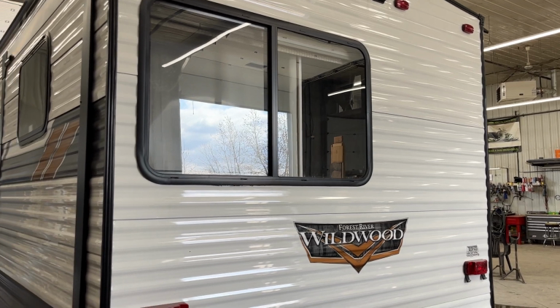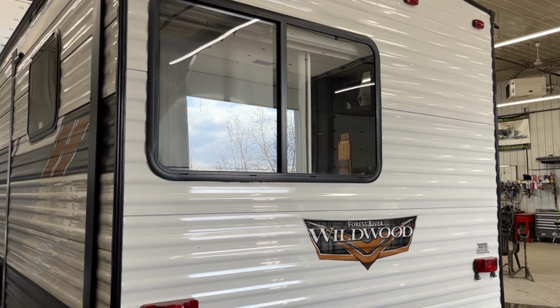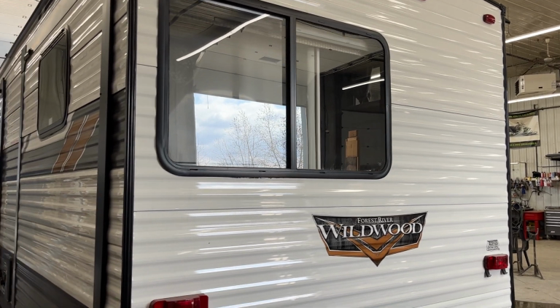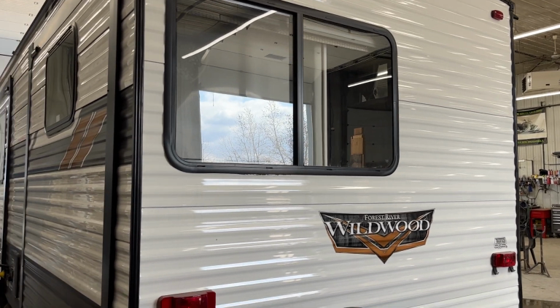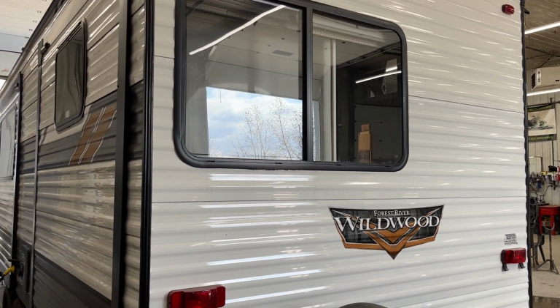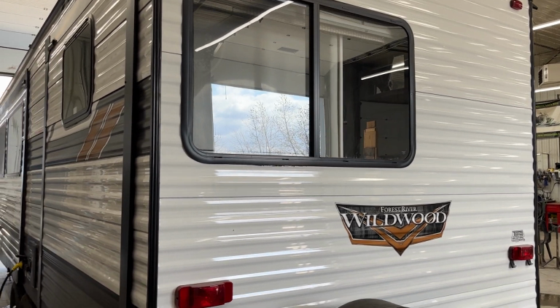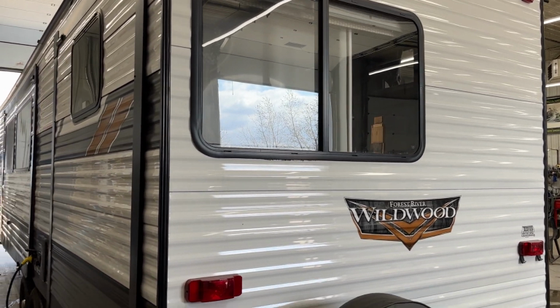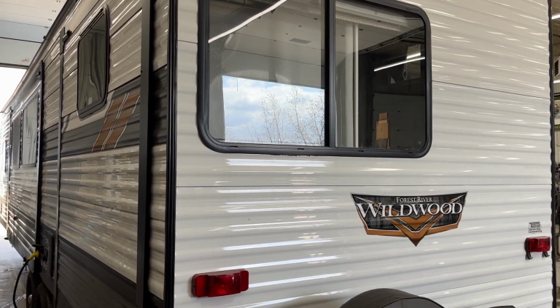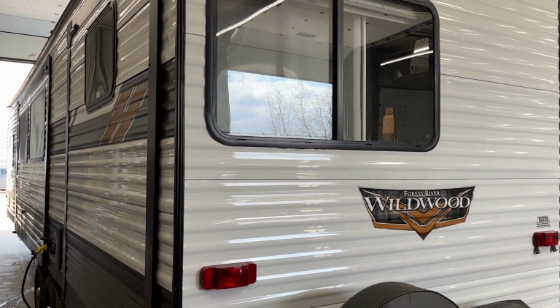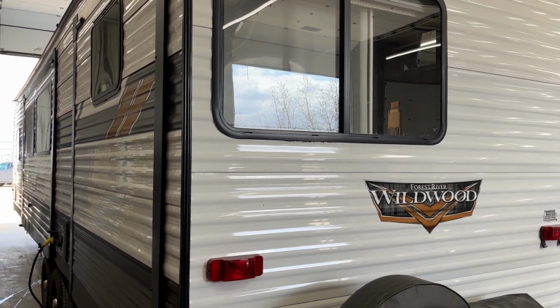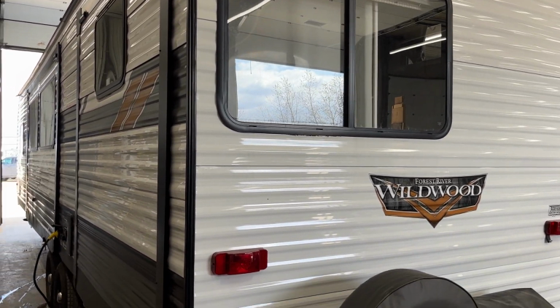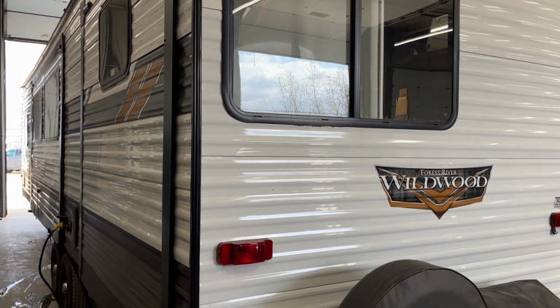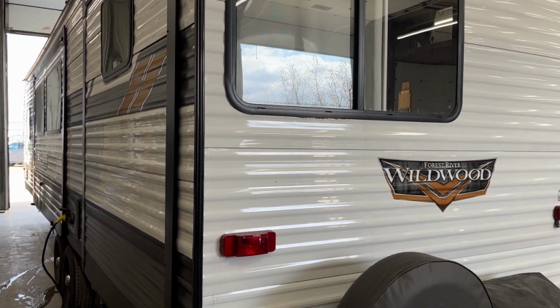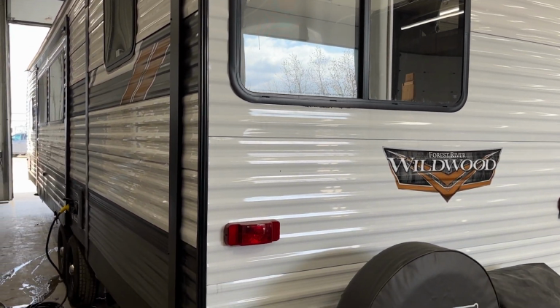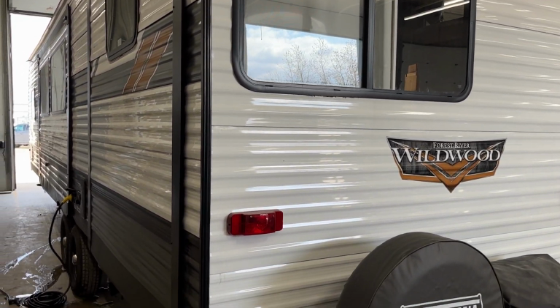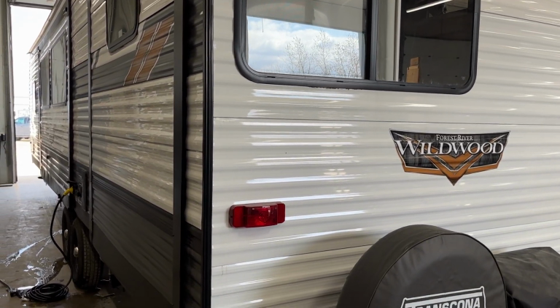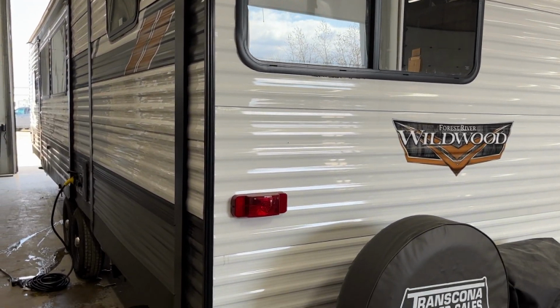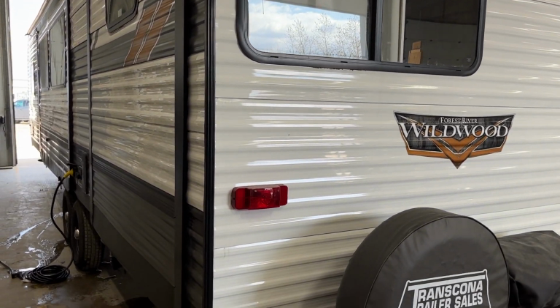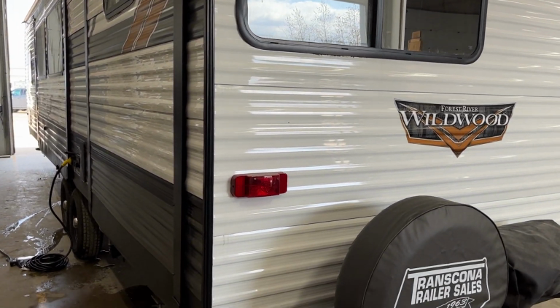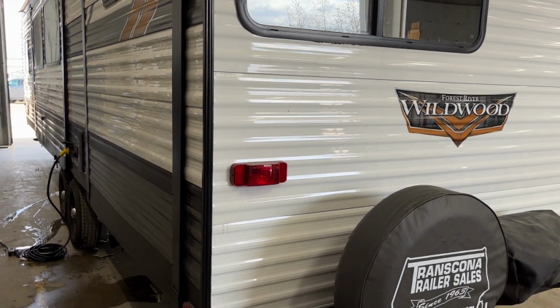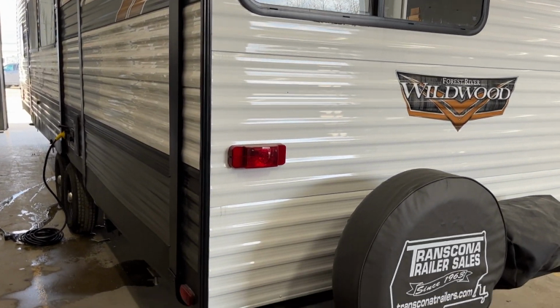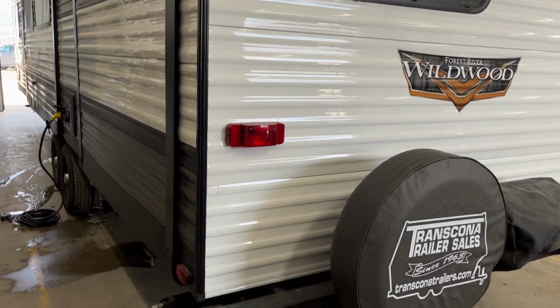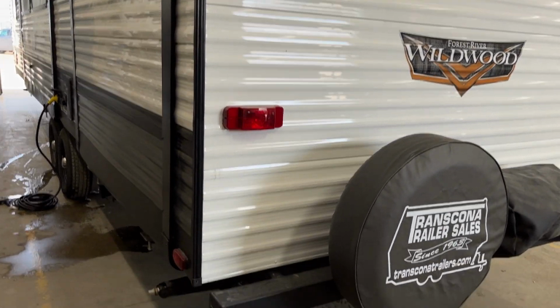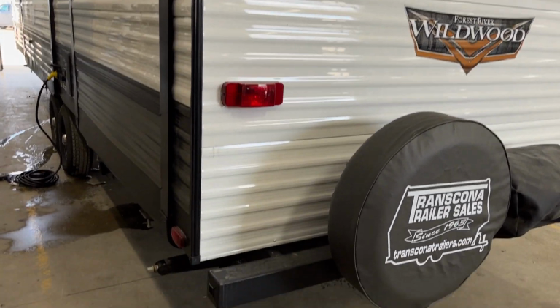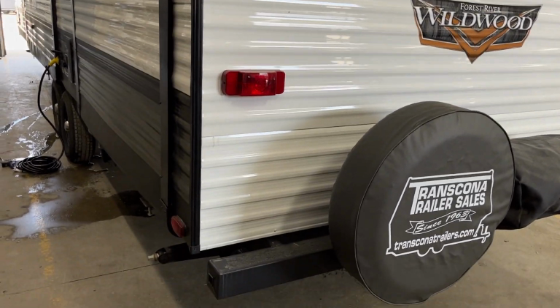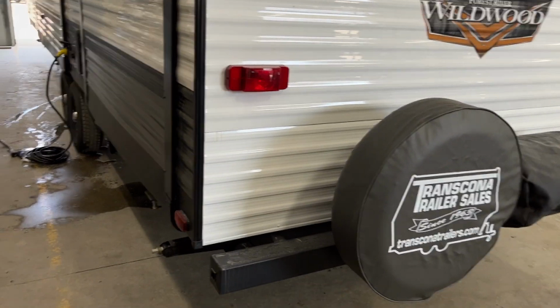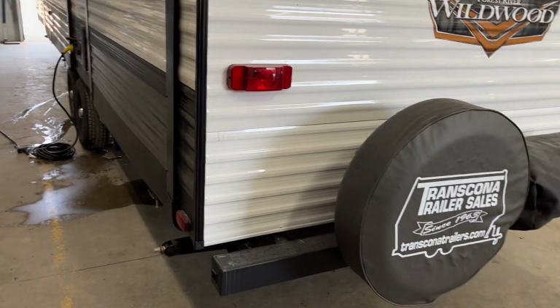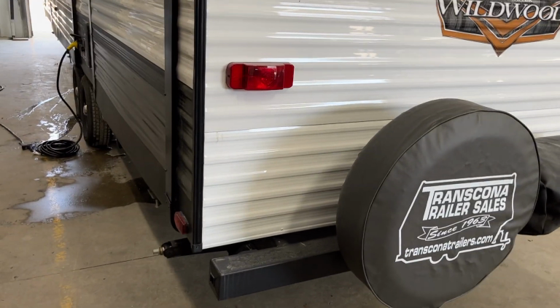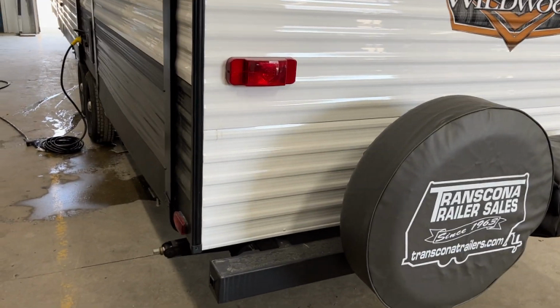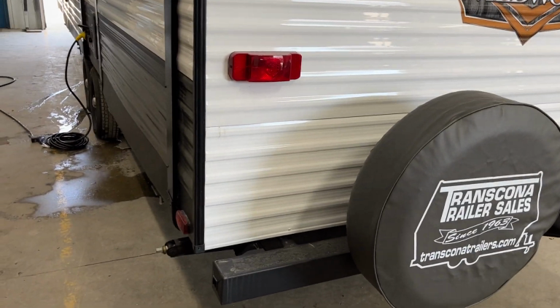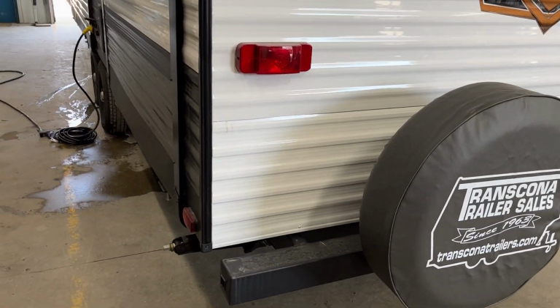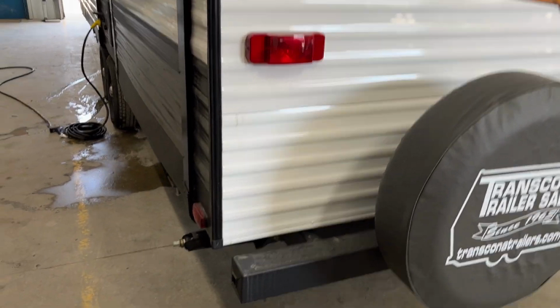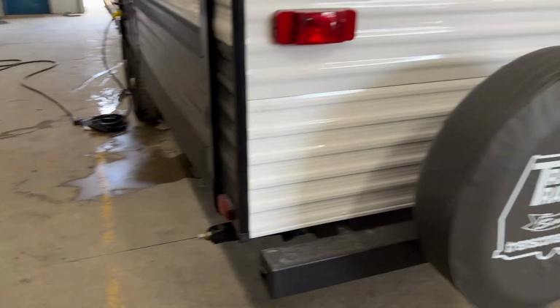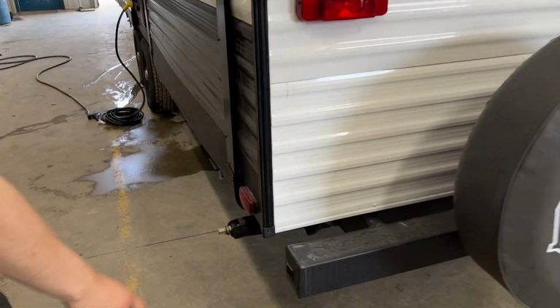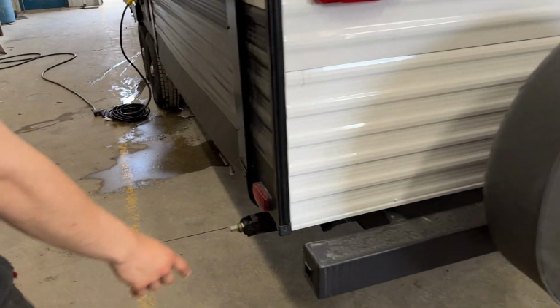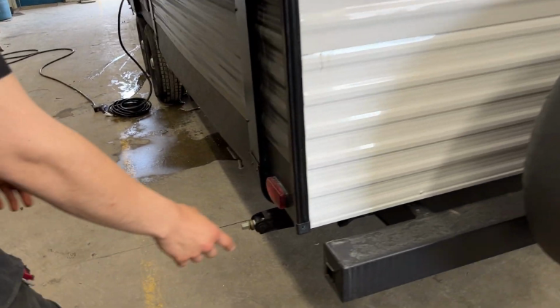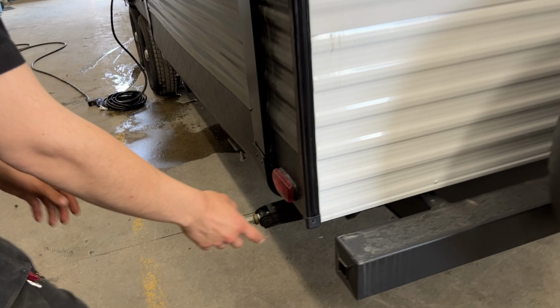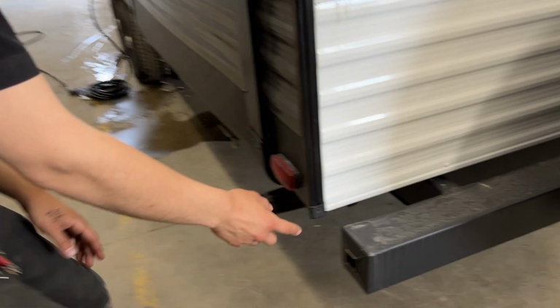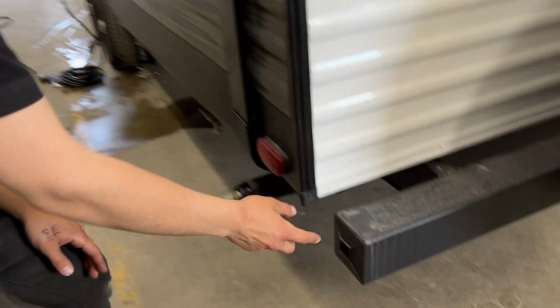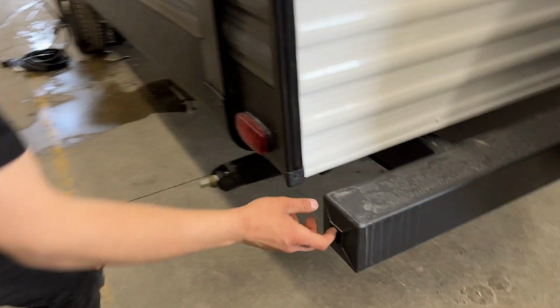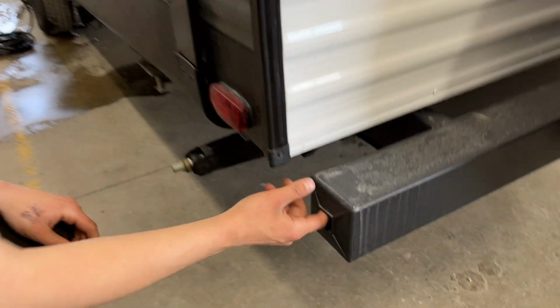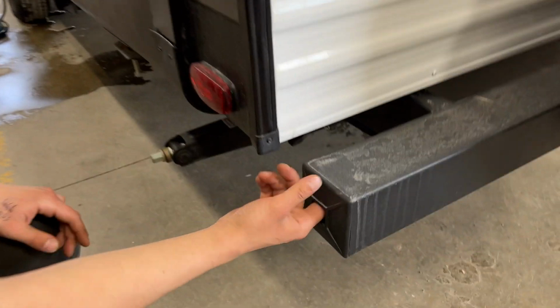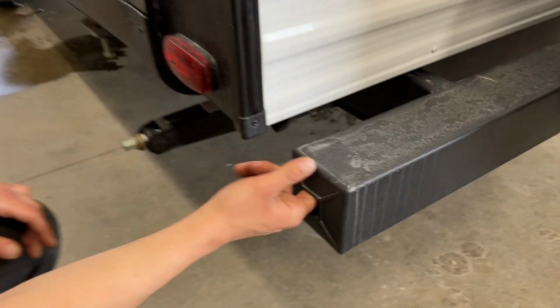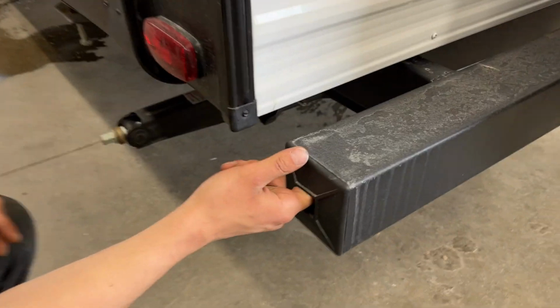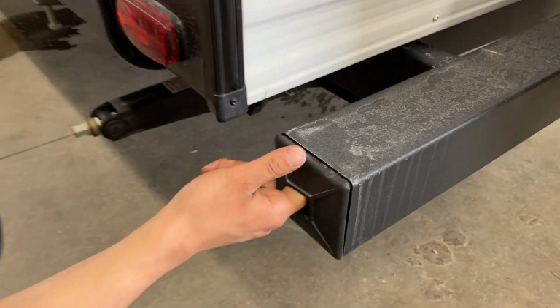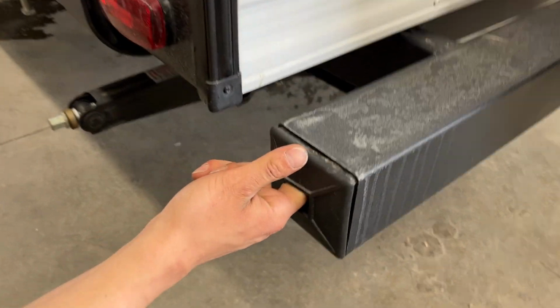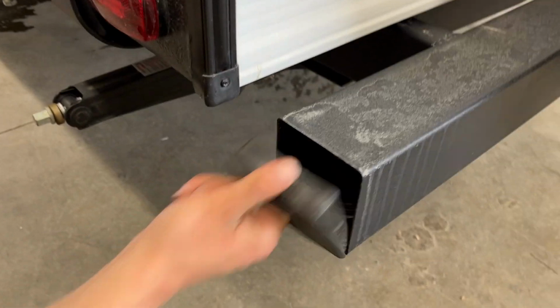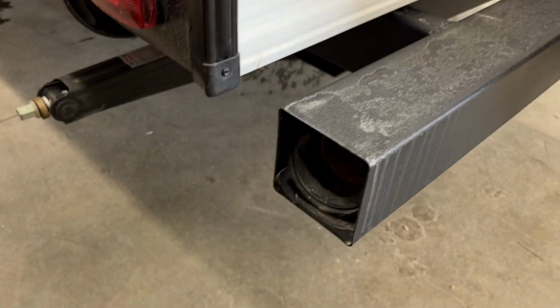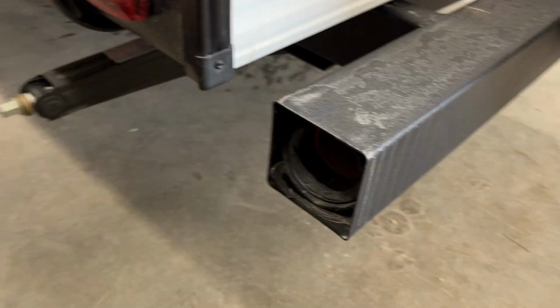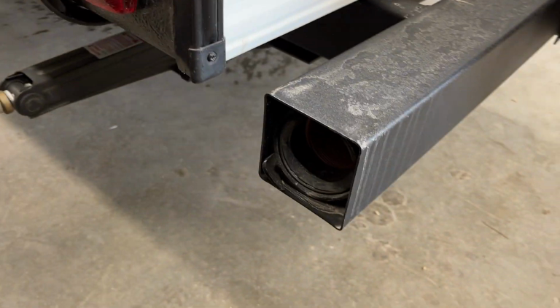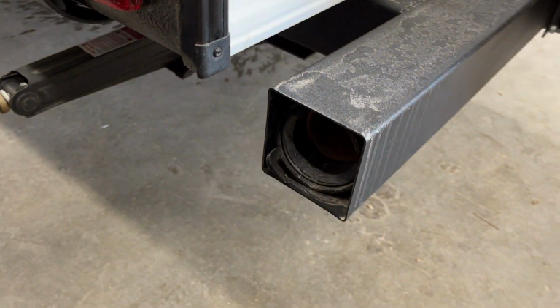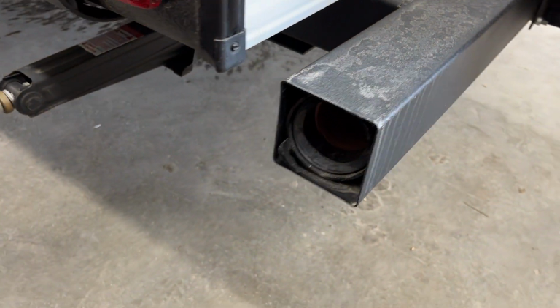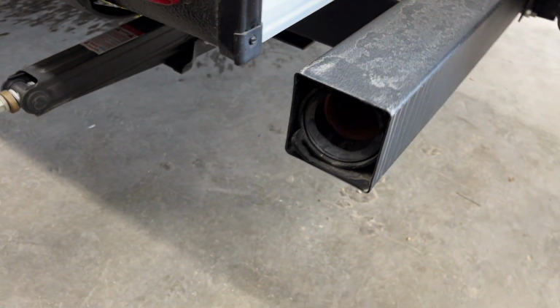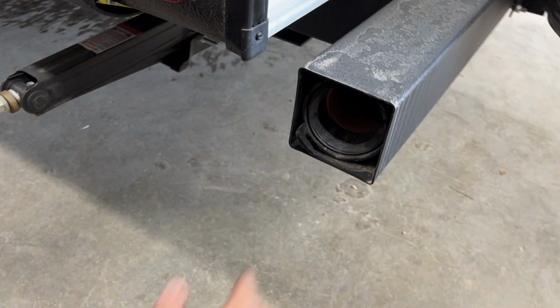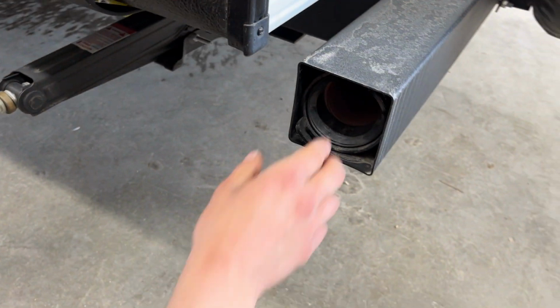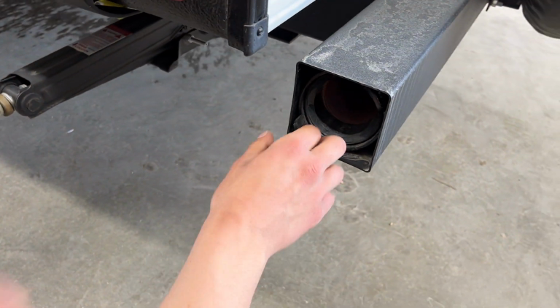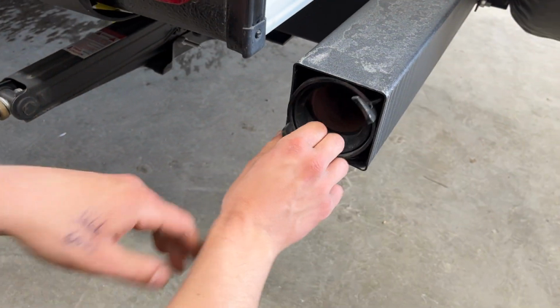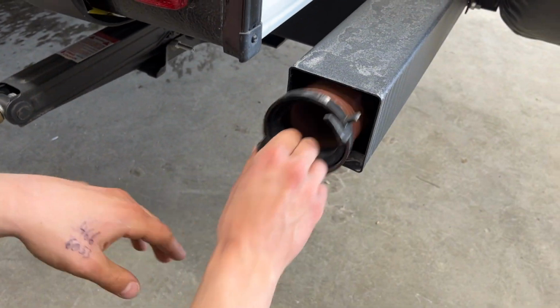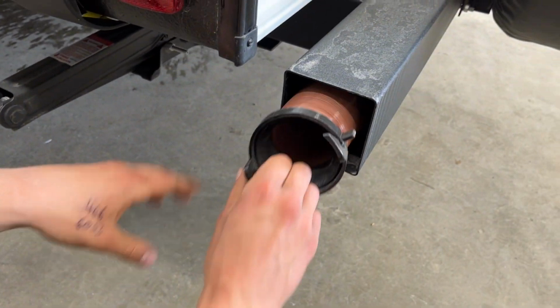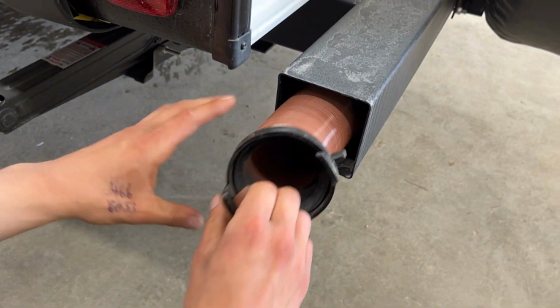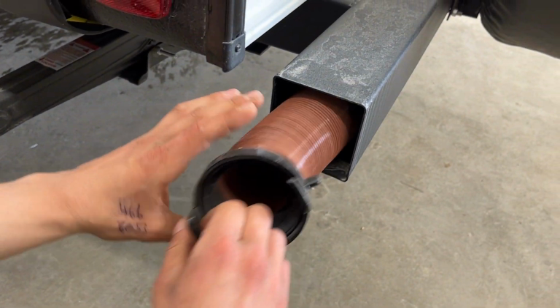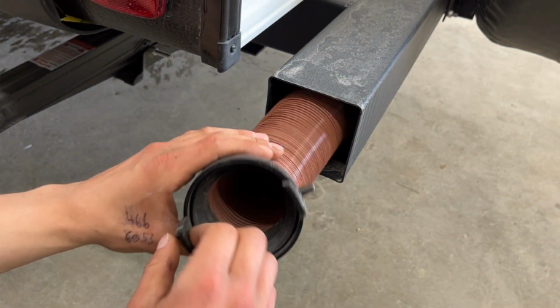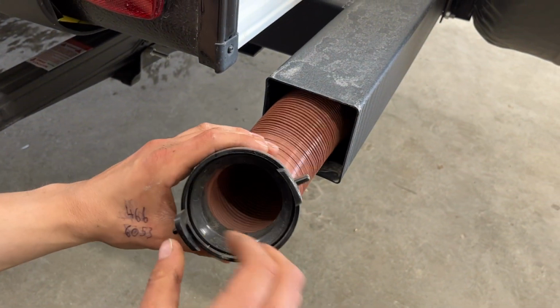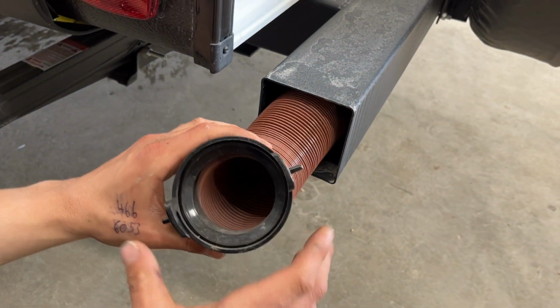Welcome to our 2022 Wildwood 32 BHPS. Starting with your back bumper, if you just reach in and pull that cap out, you'll find your sewer hose.